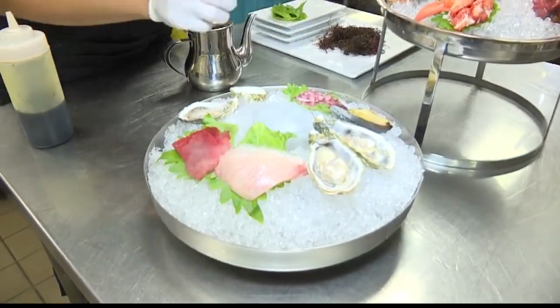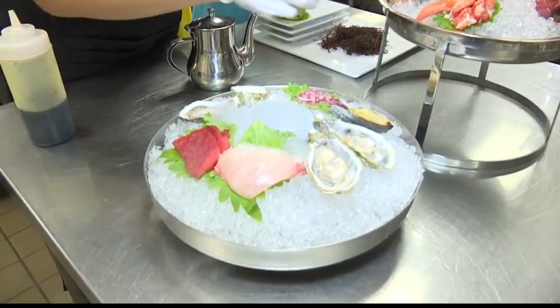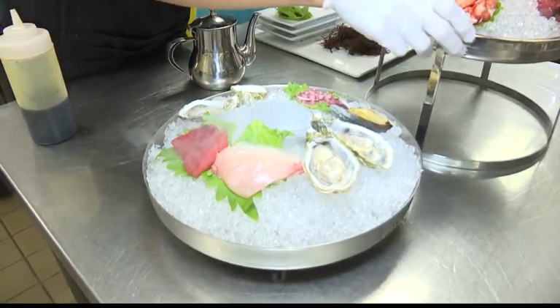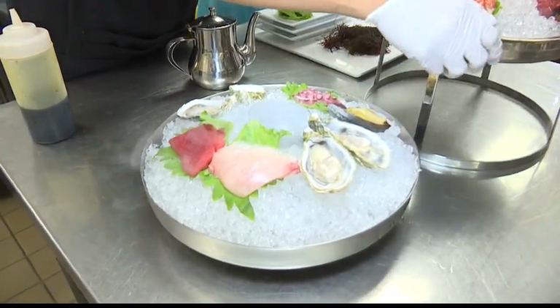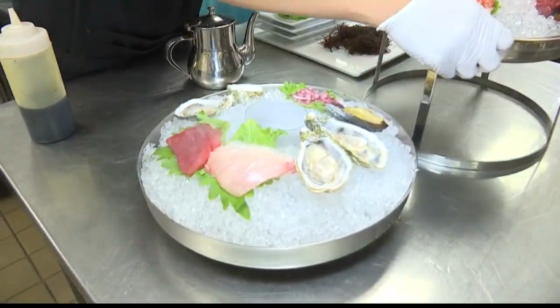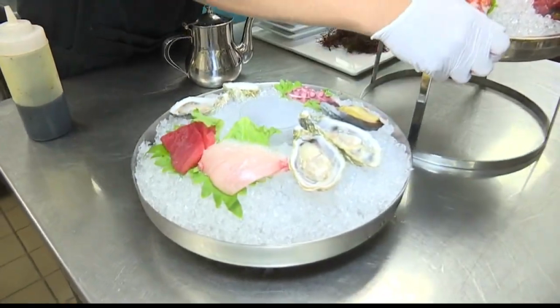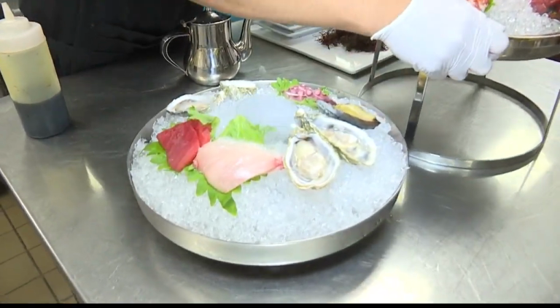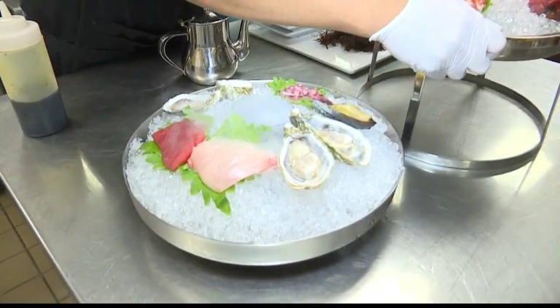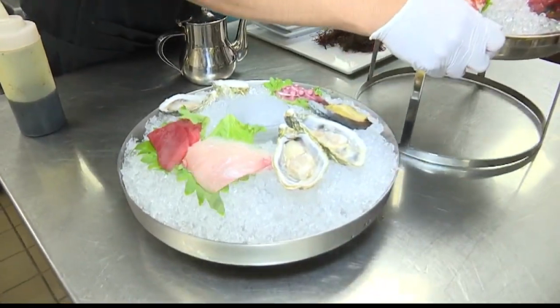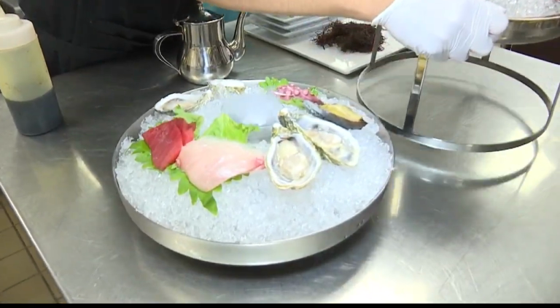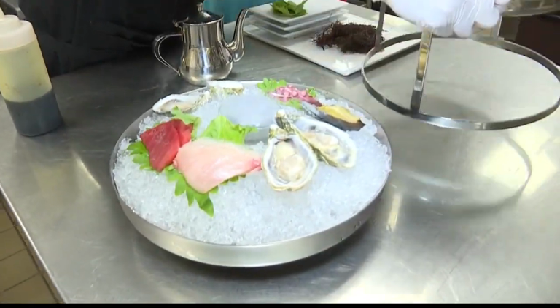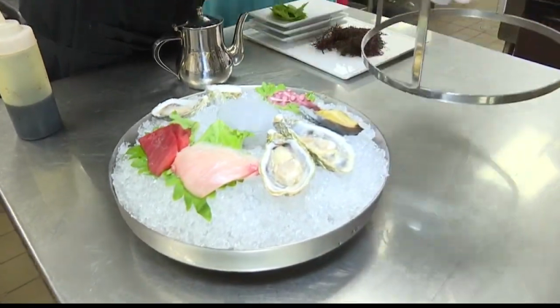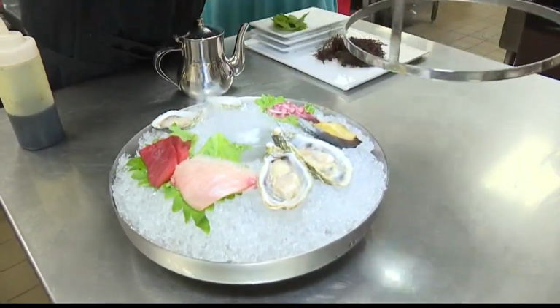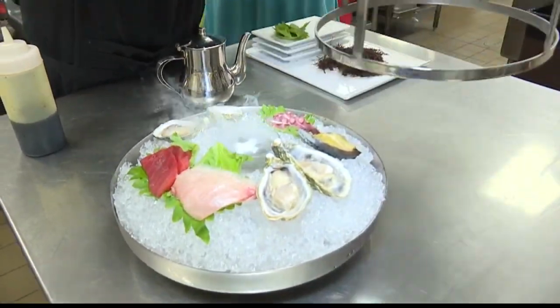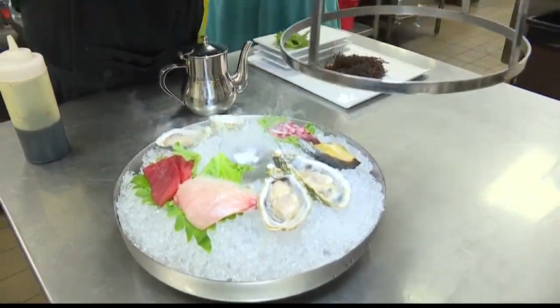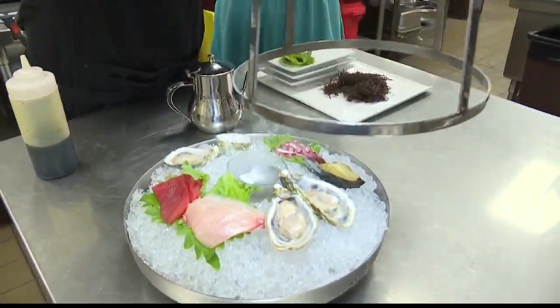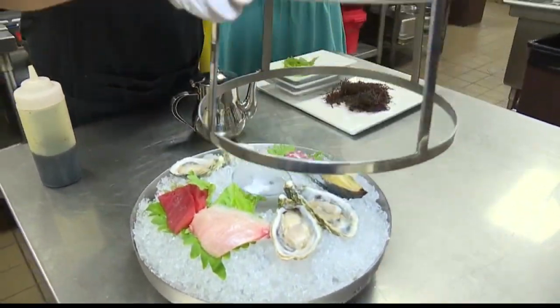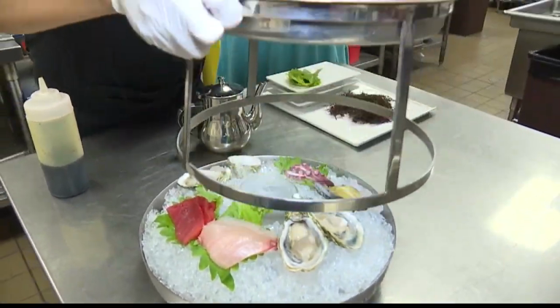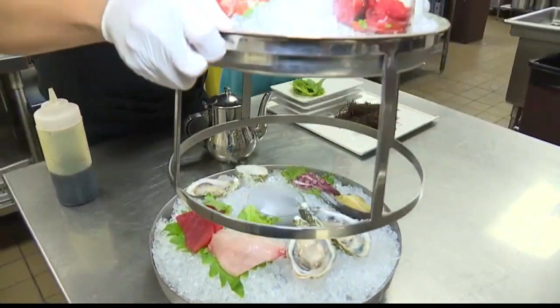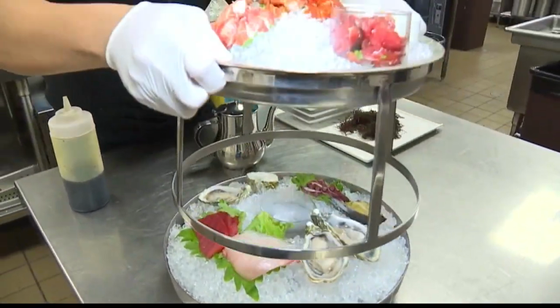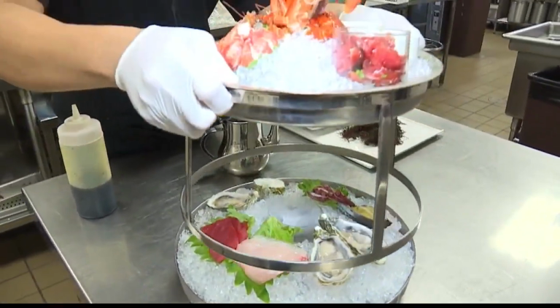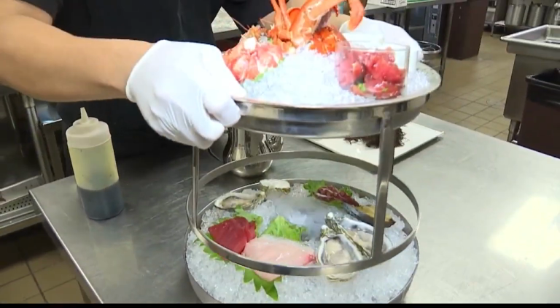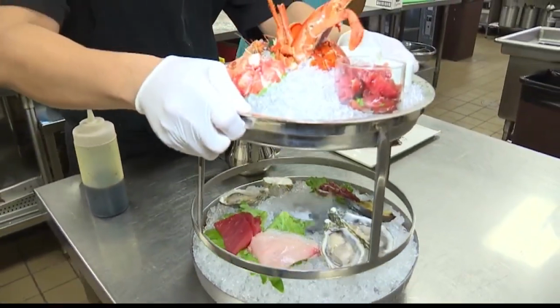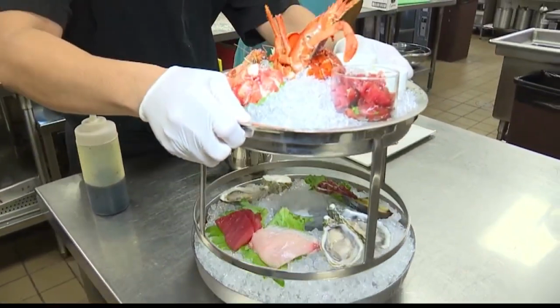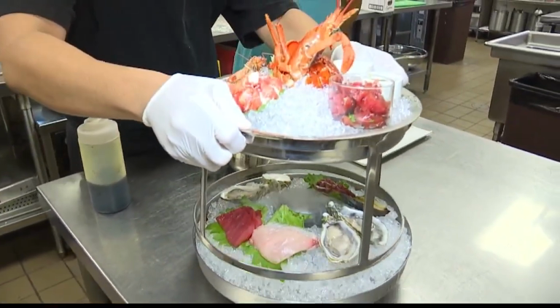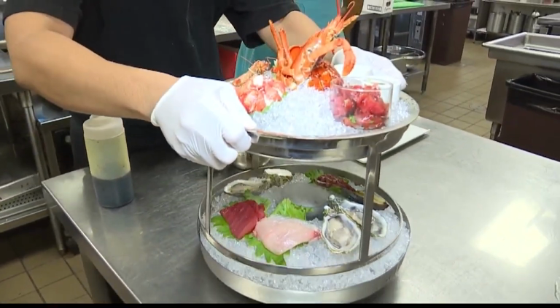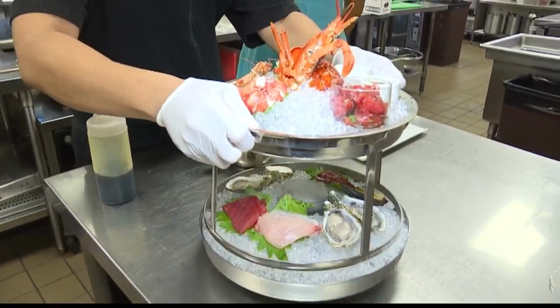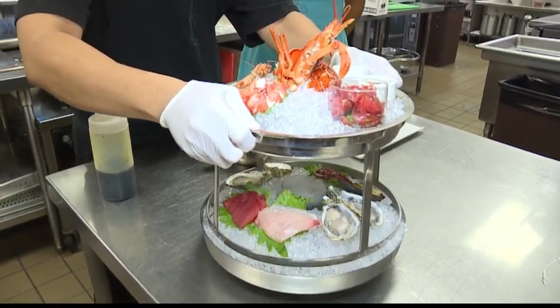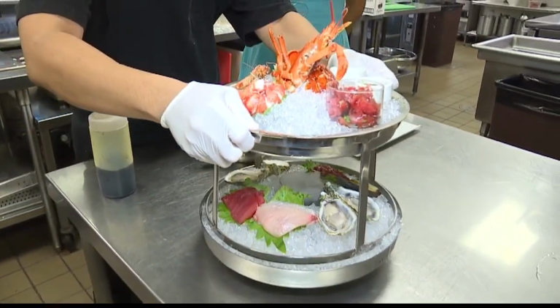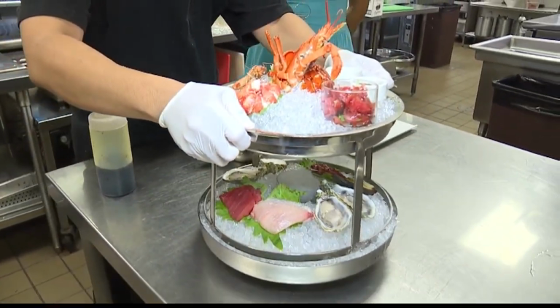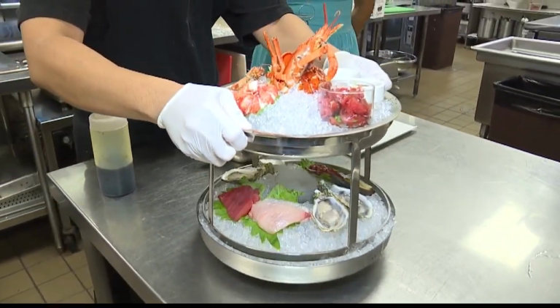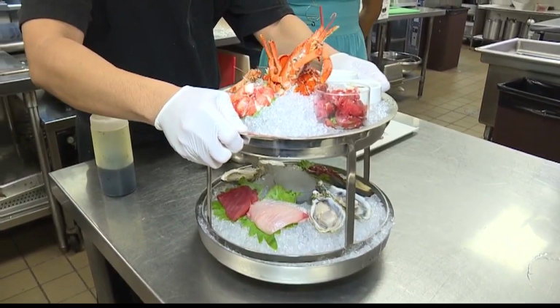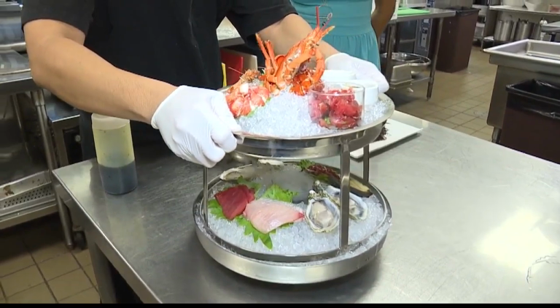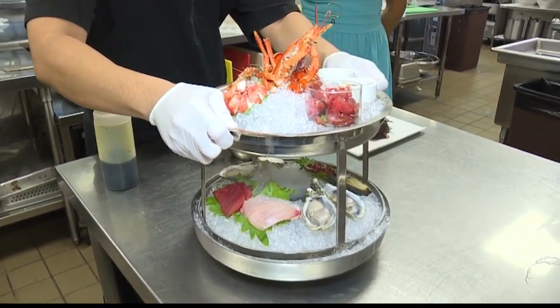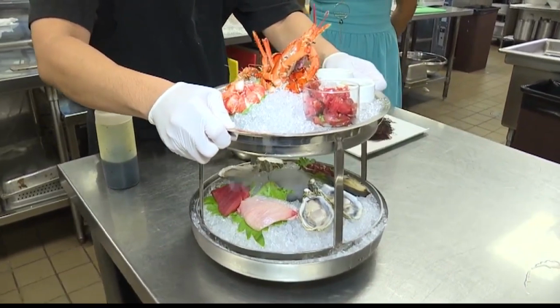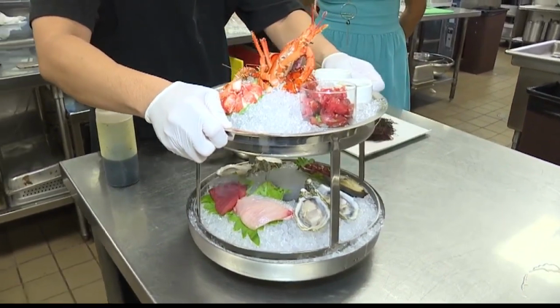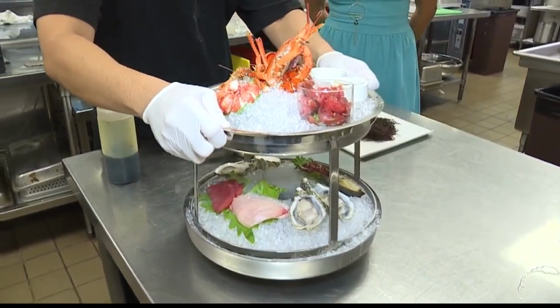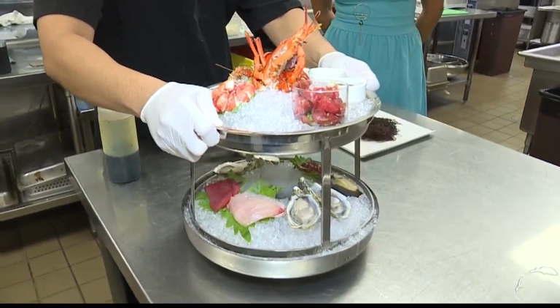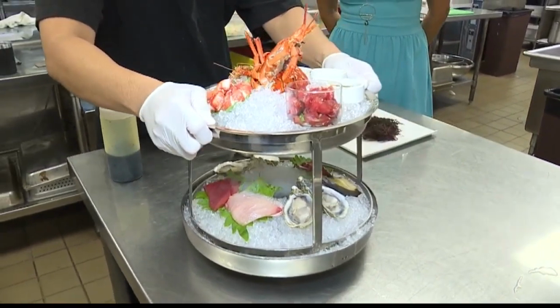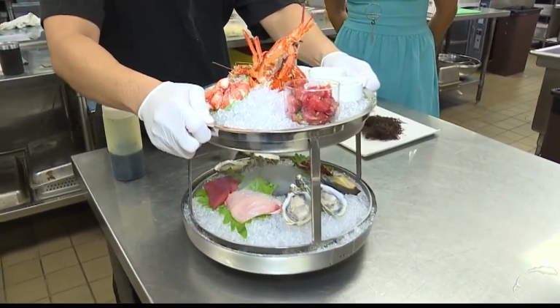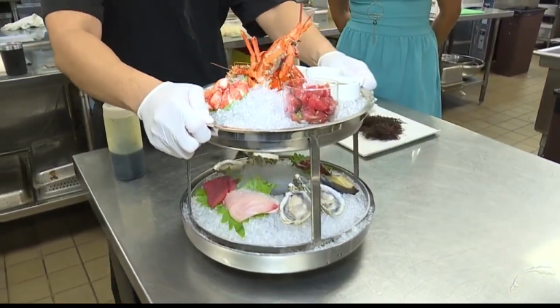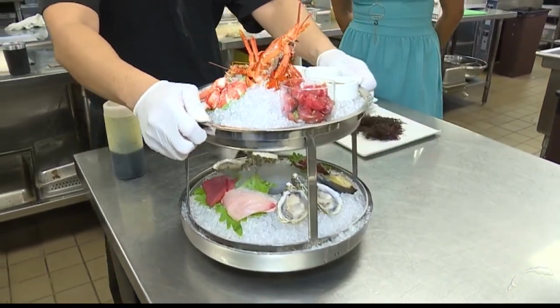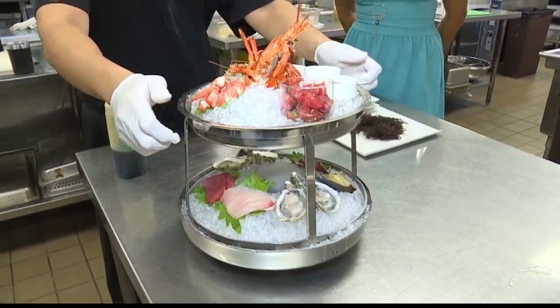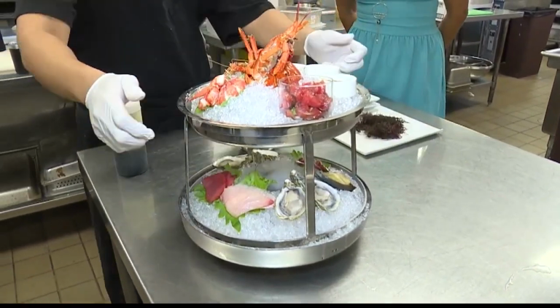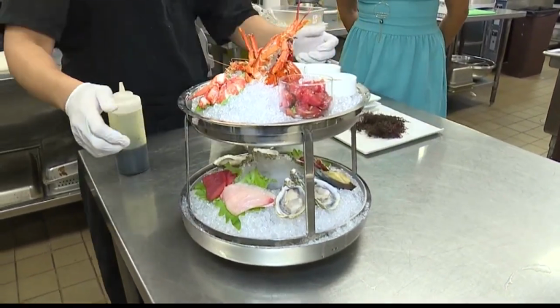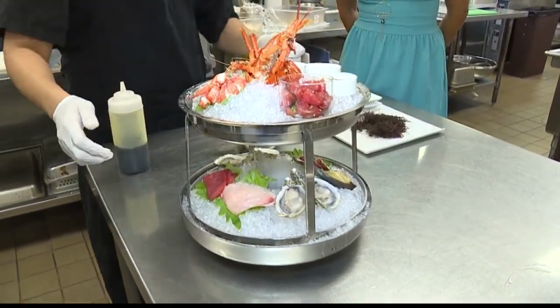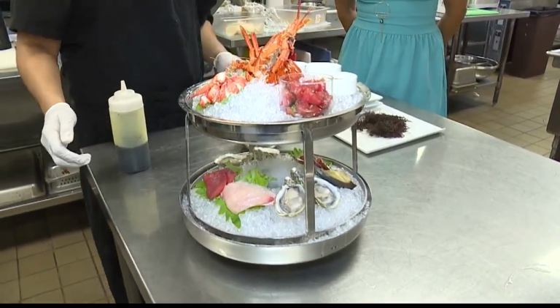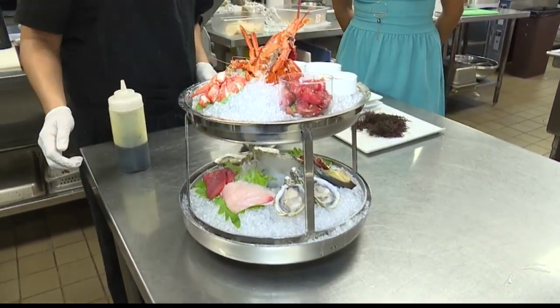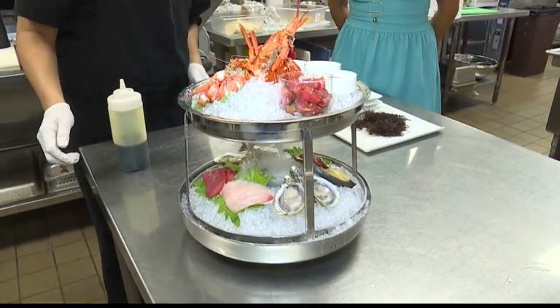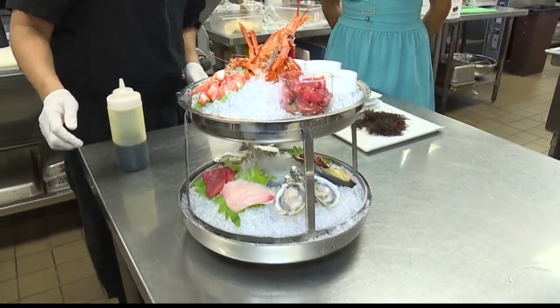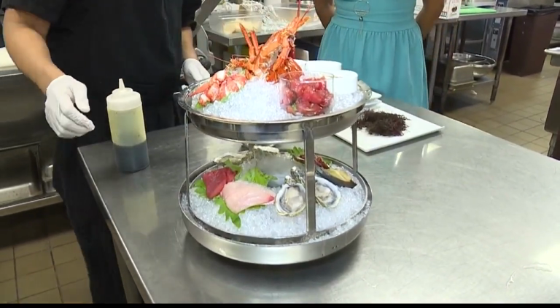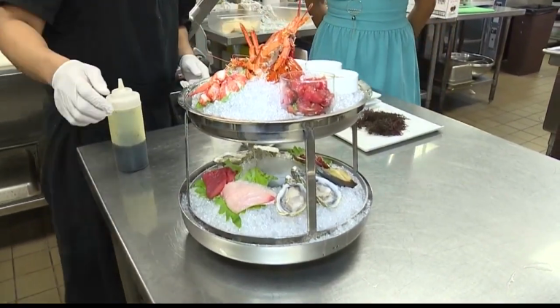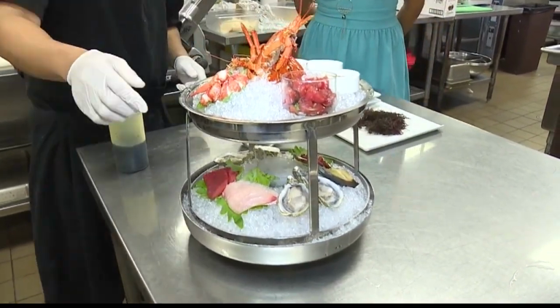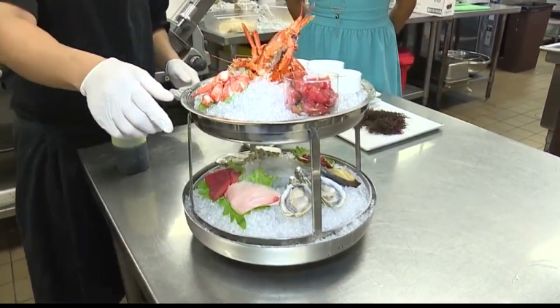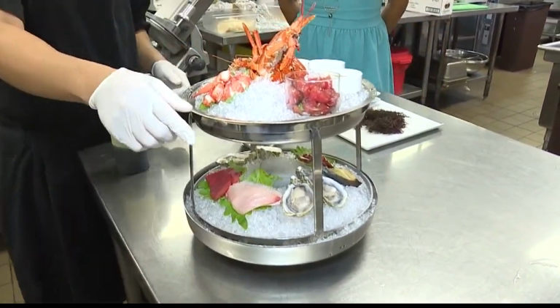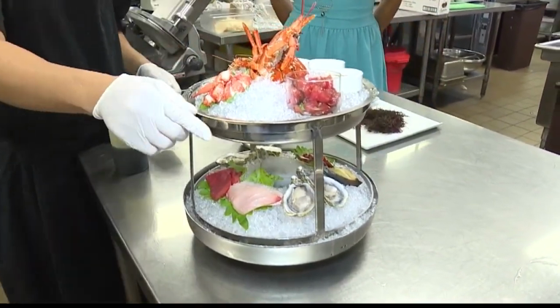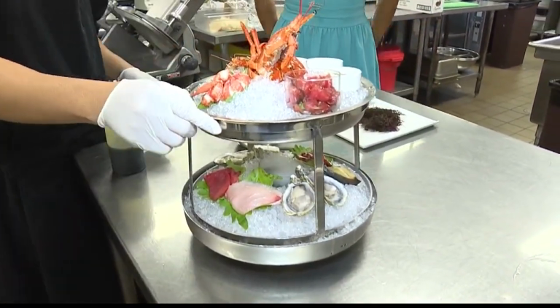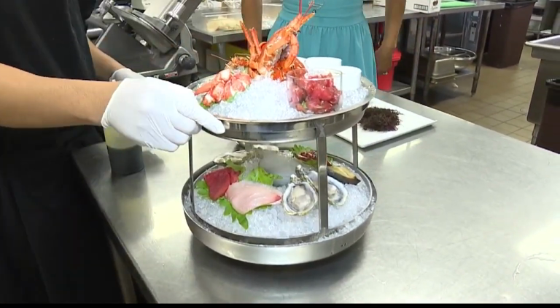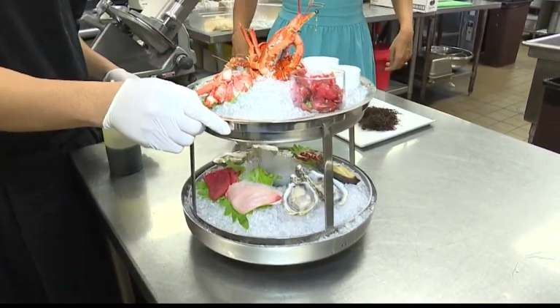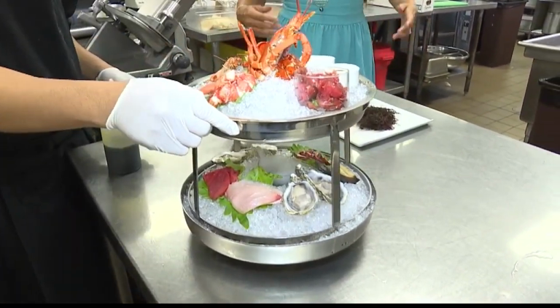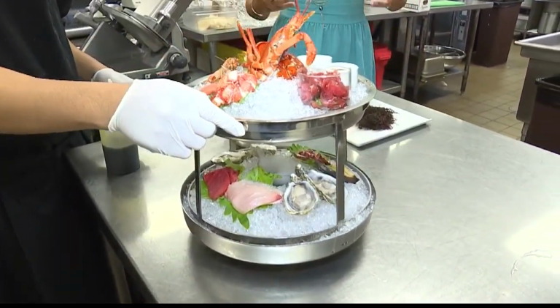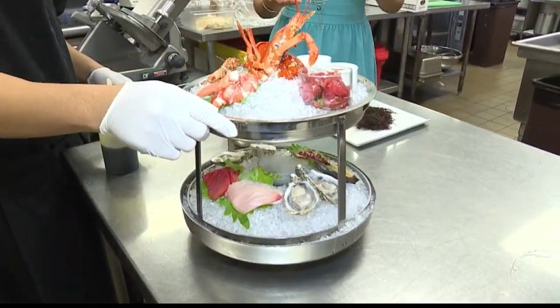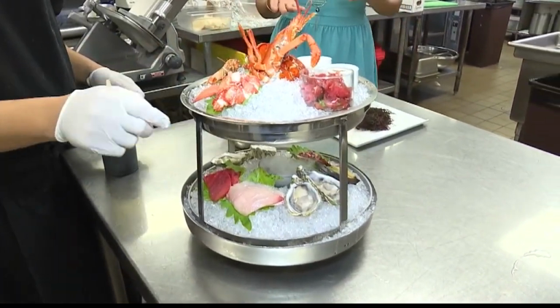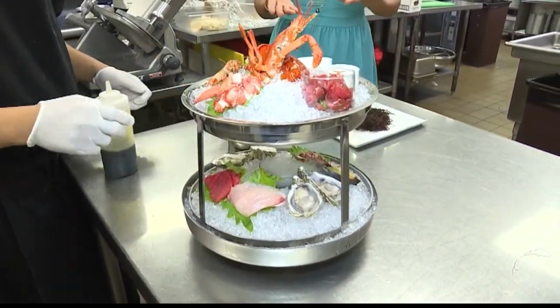And the last step is that we pour some hot water in here, and it's mainly for aesthetics — there's a show in the dining room, right? I love it. This is how your tower comes out. Voila.